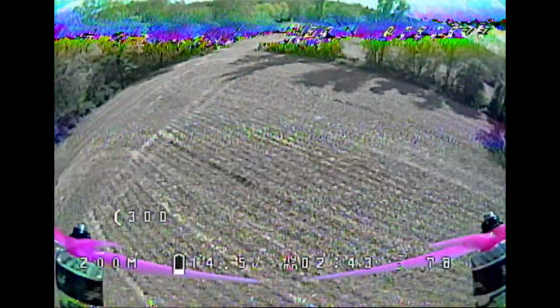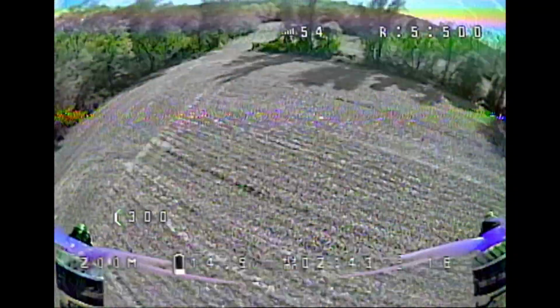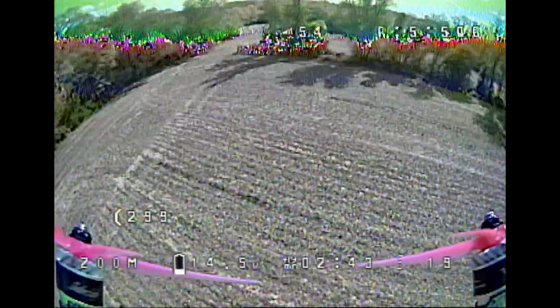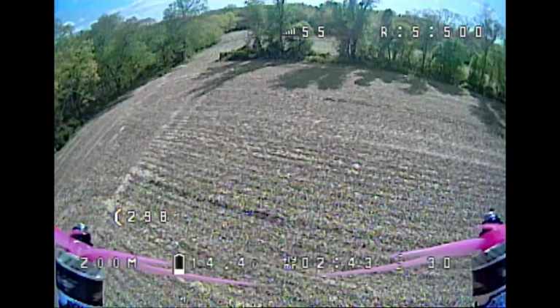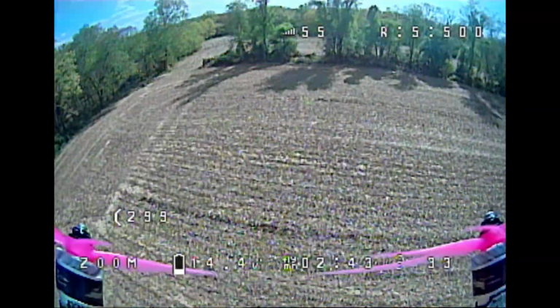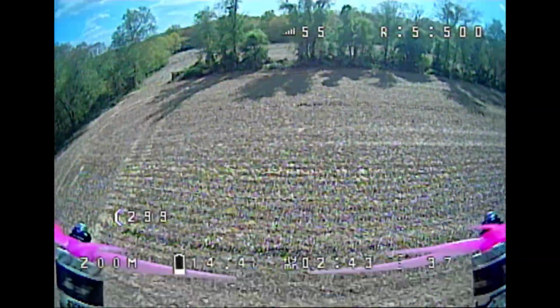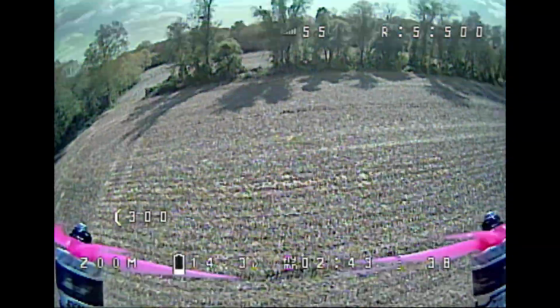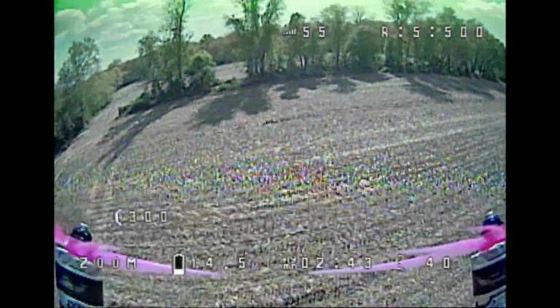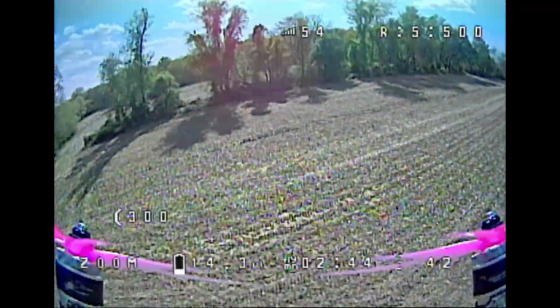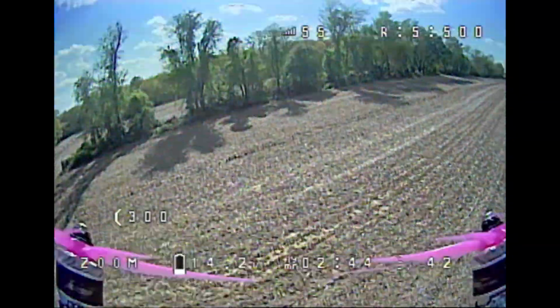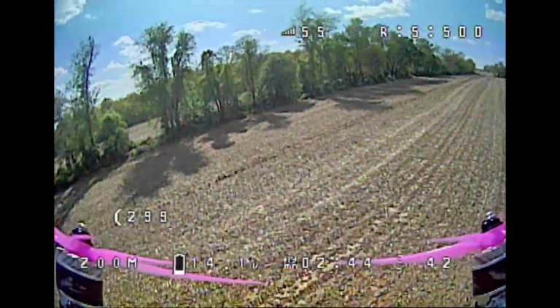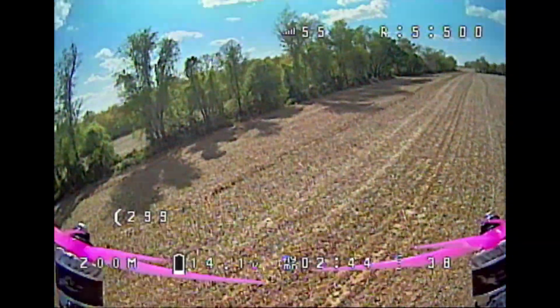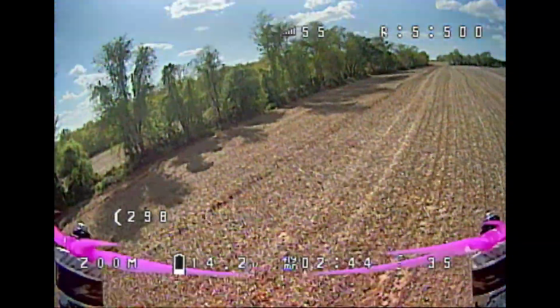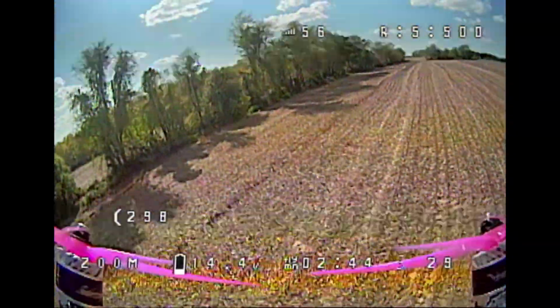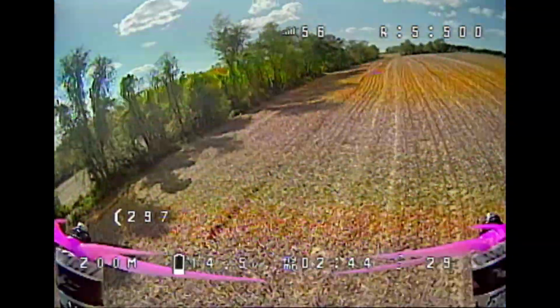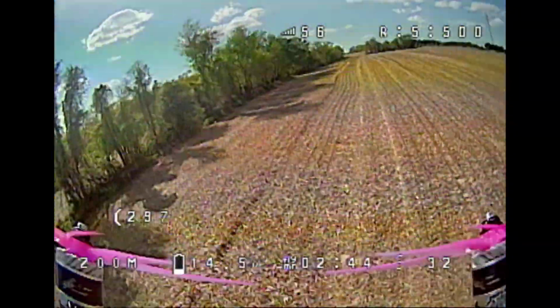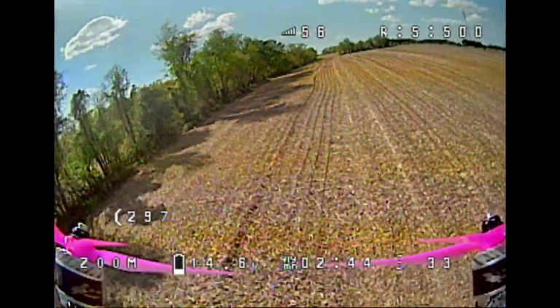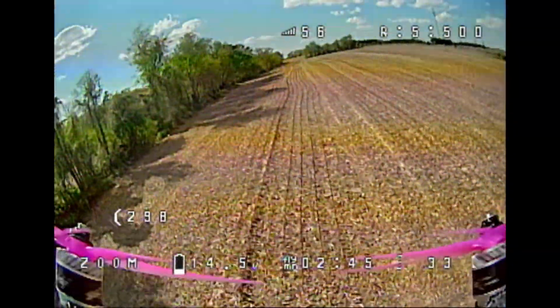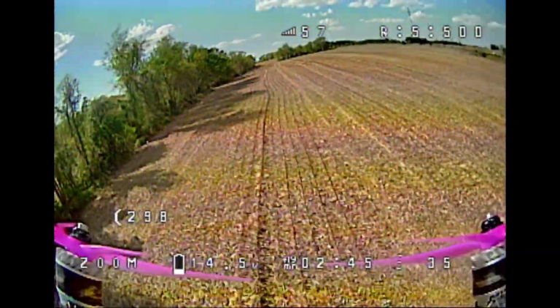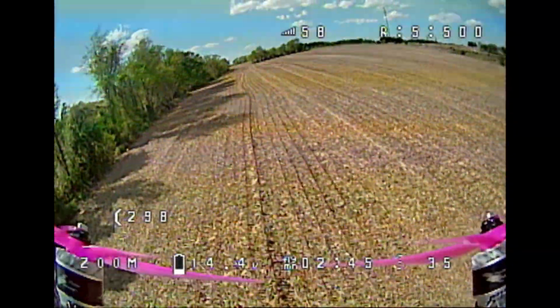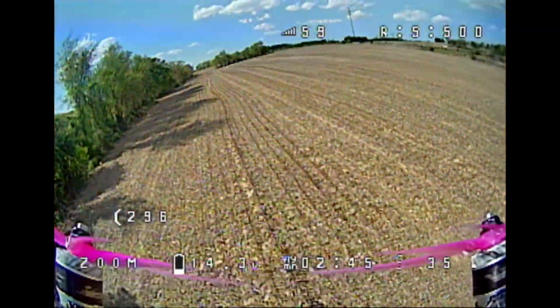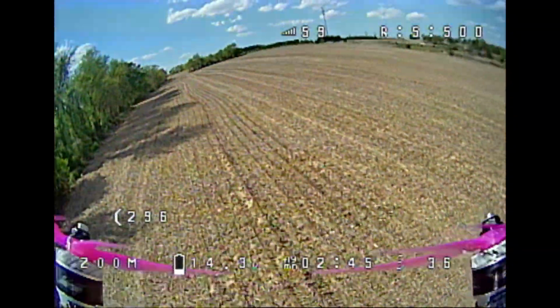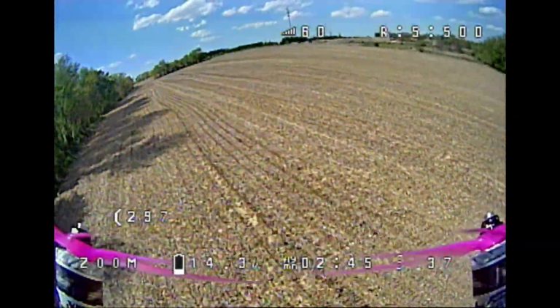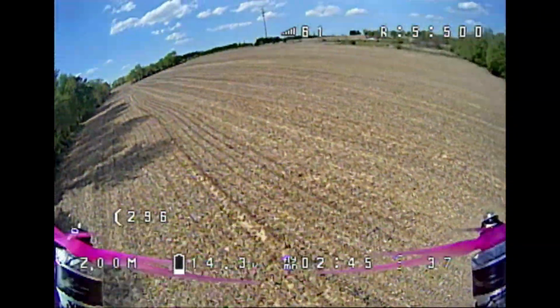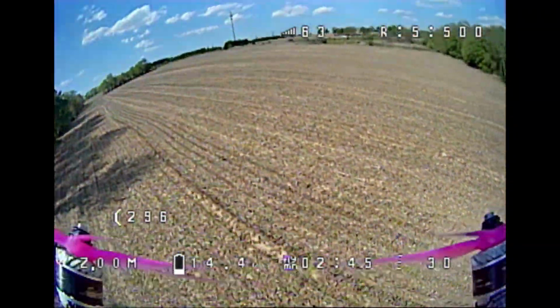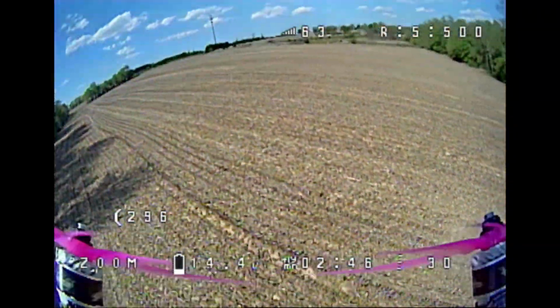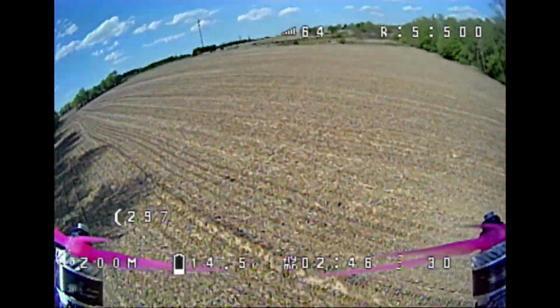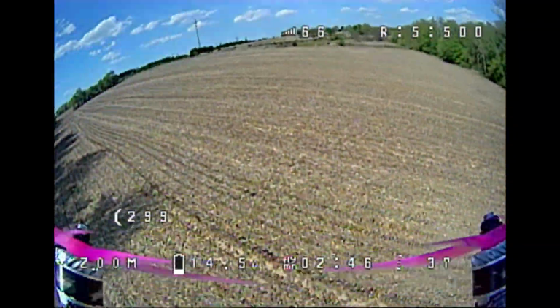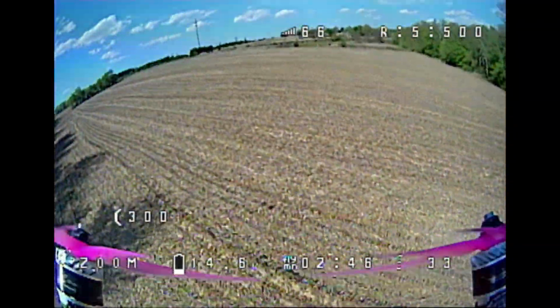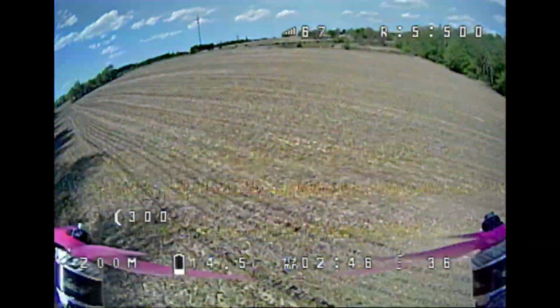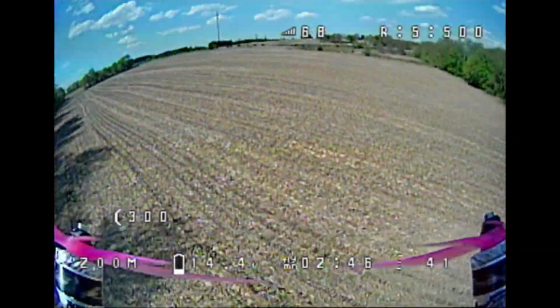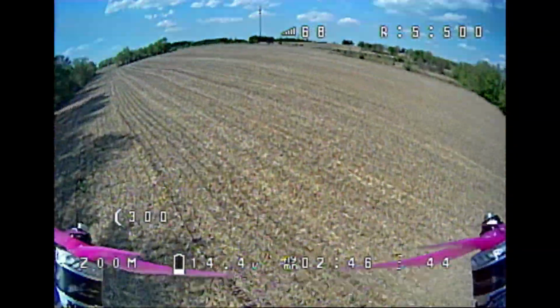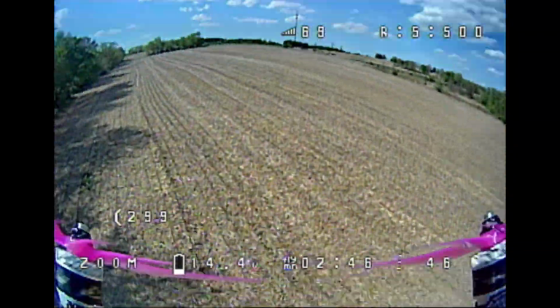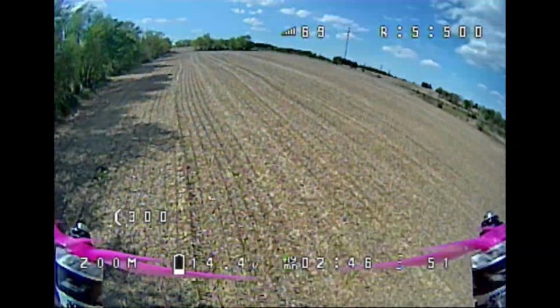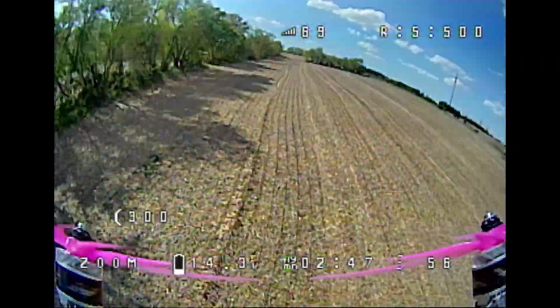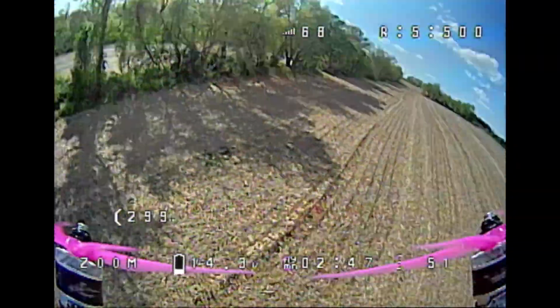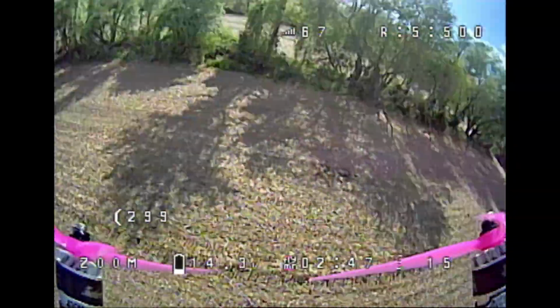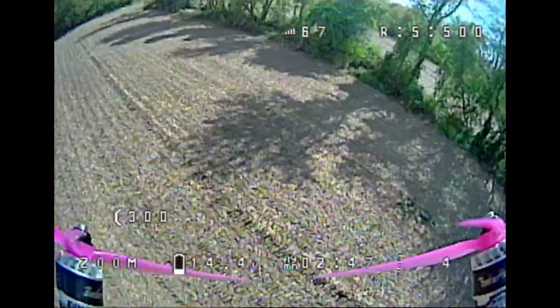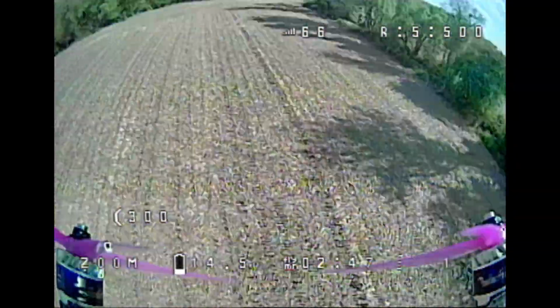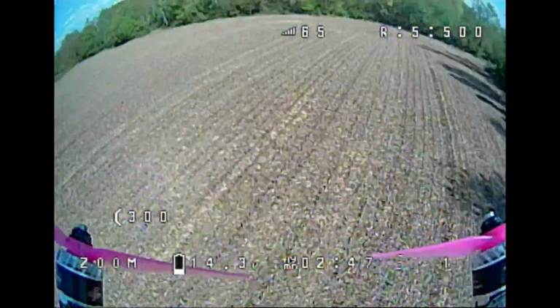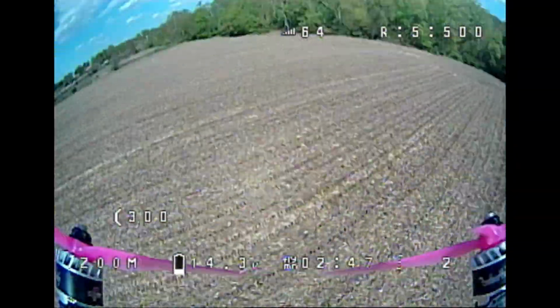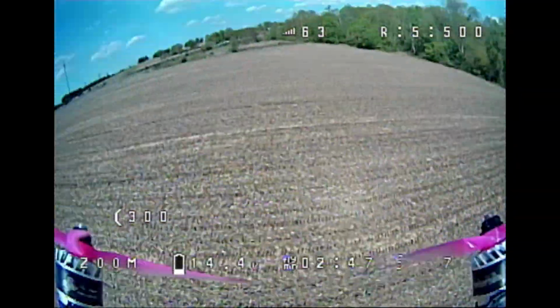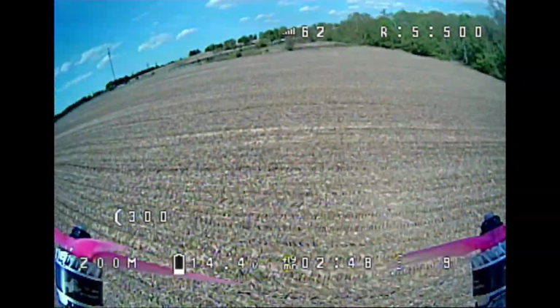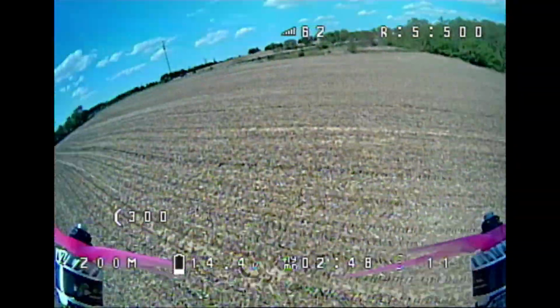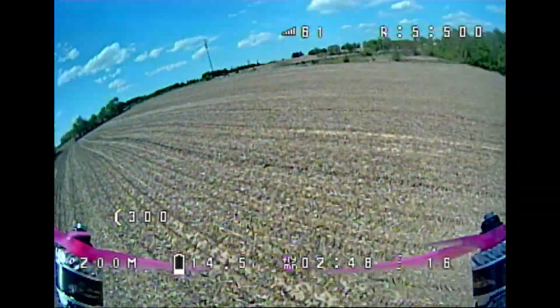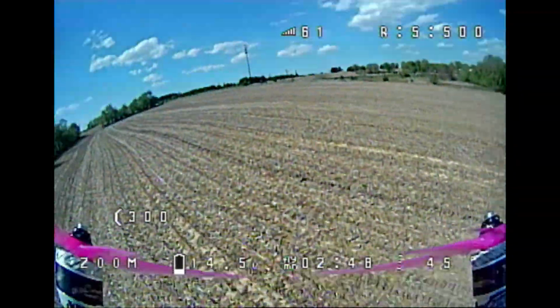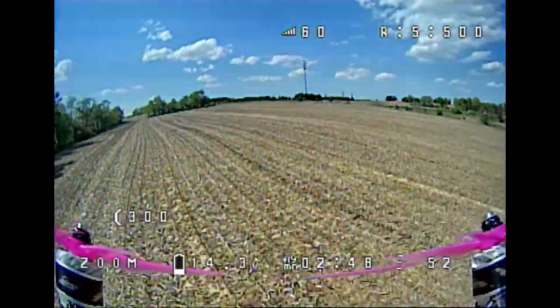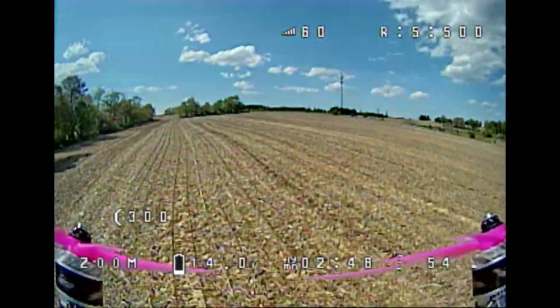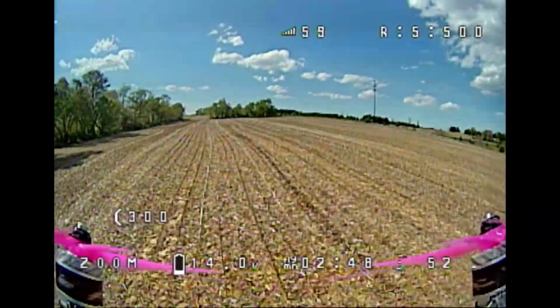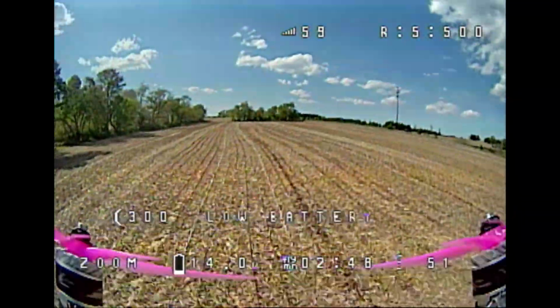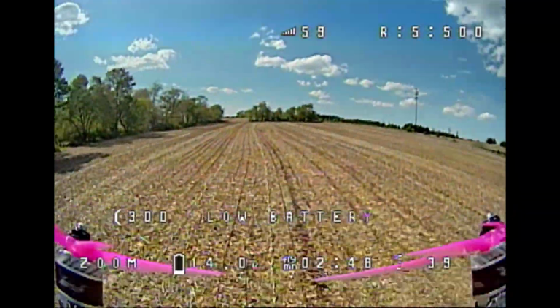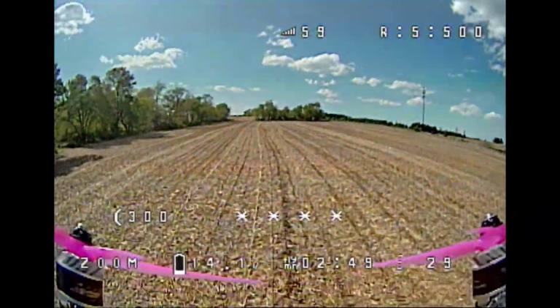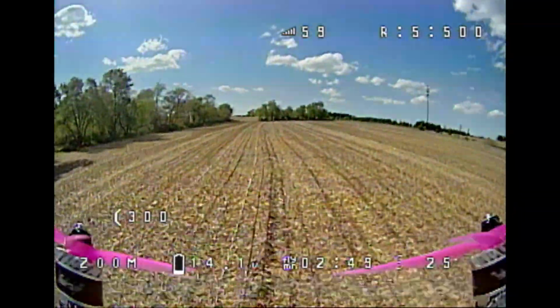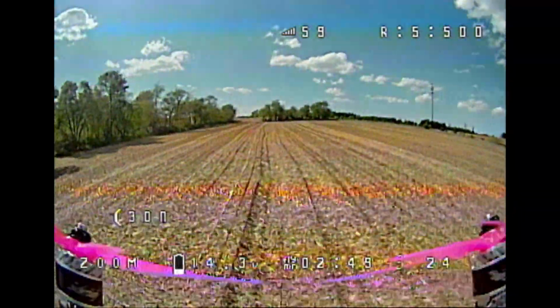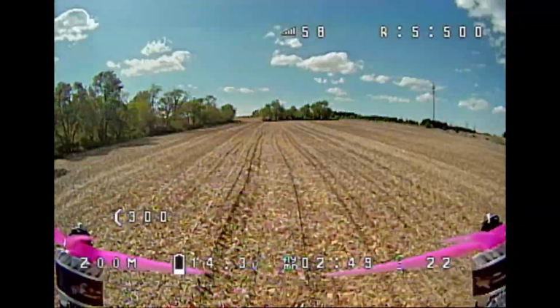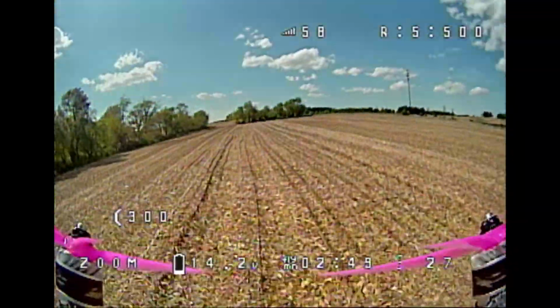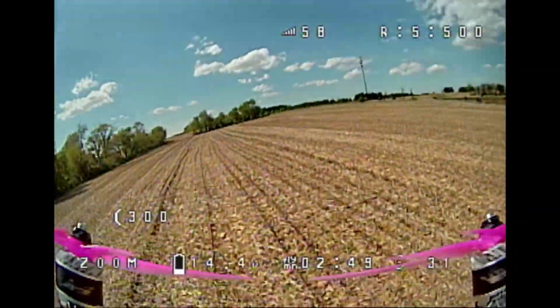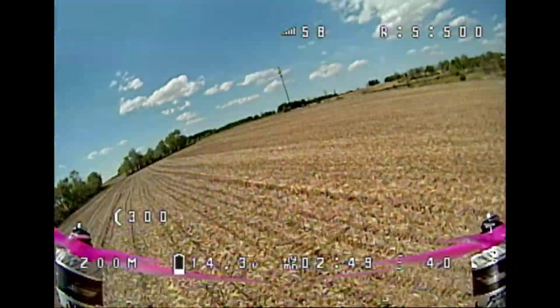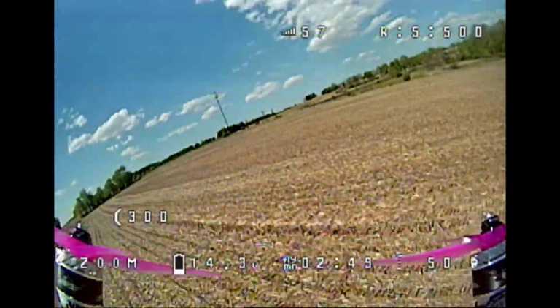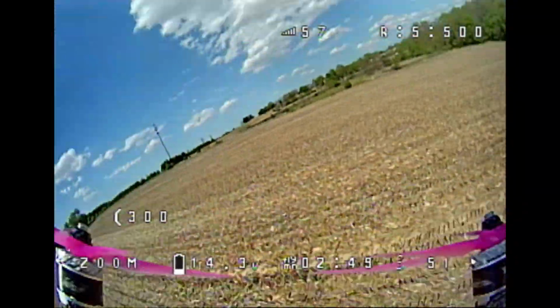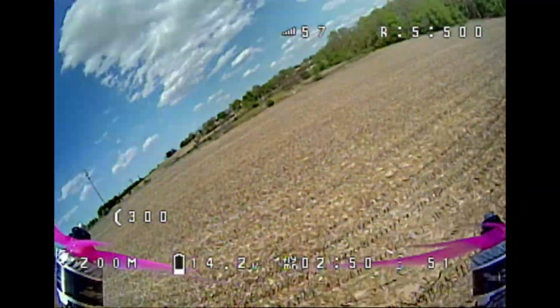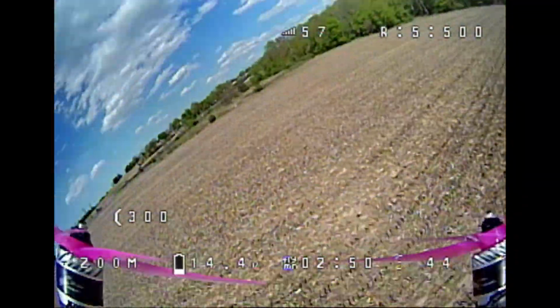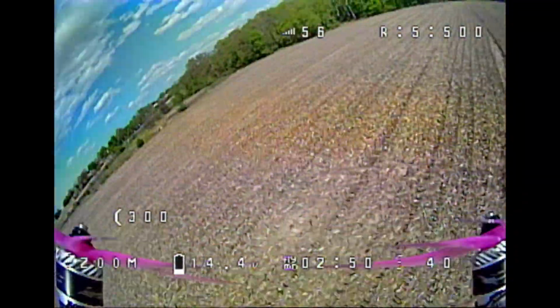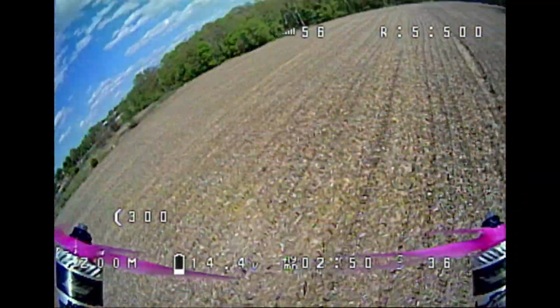At the base they're pretty stiff, so I don't think you would destroy one if you crashed. They would survive at least some crashing.